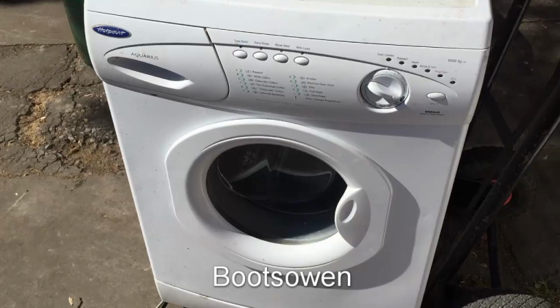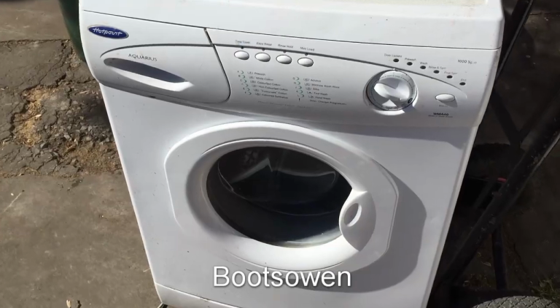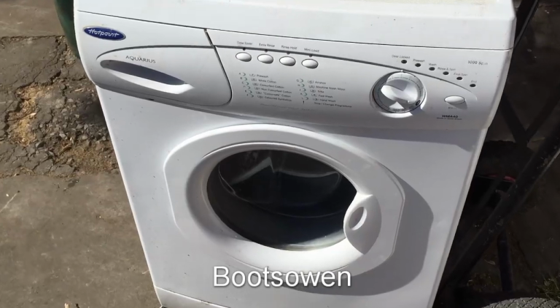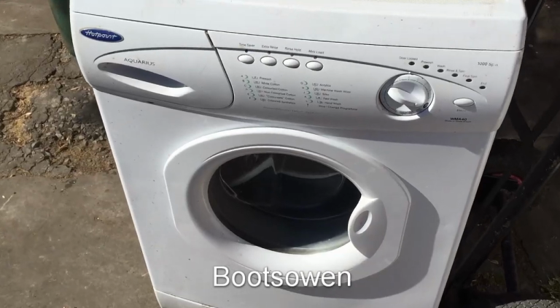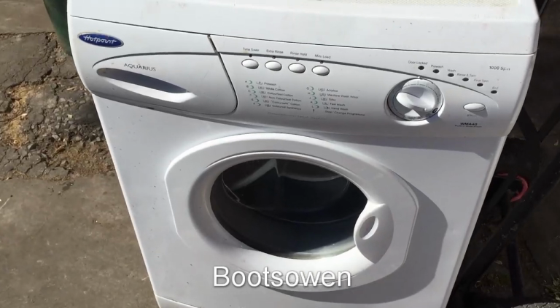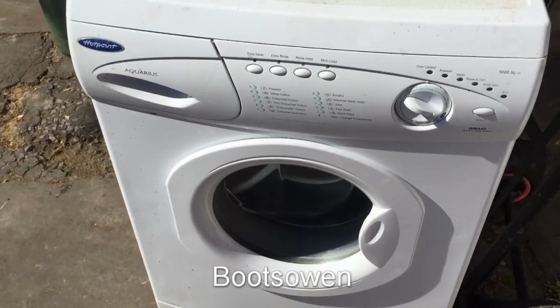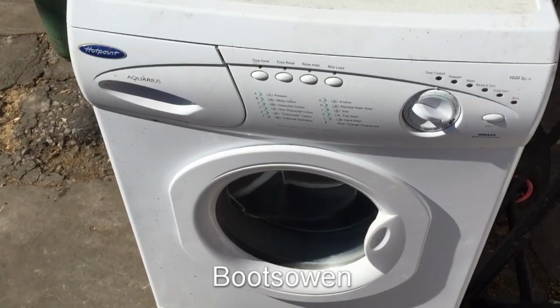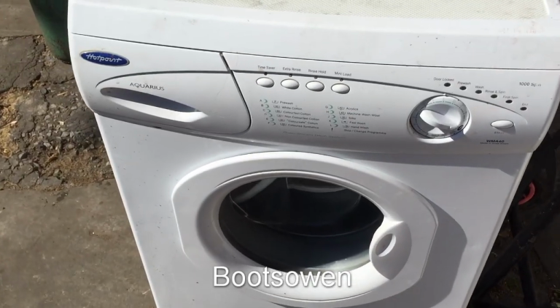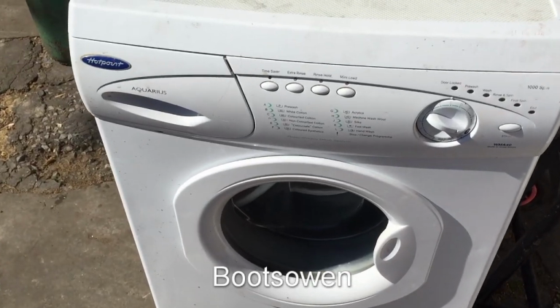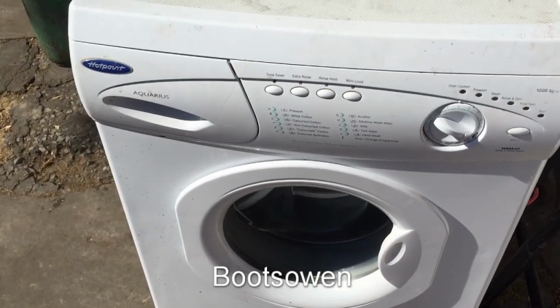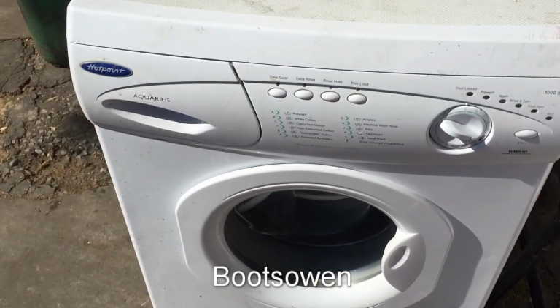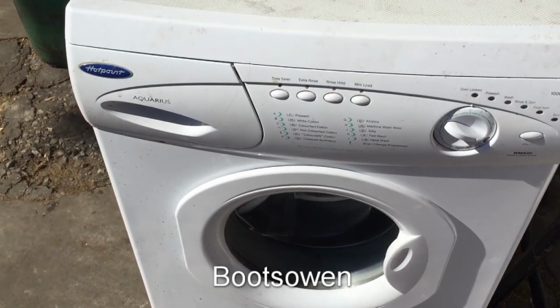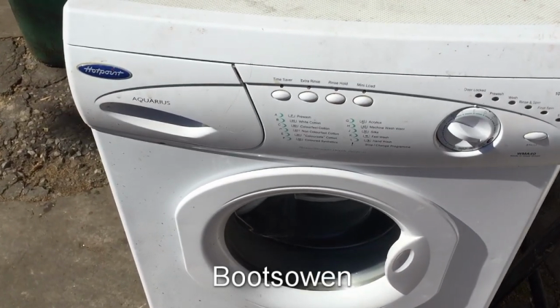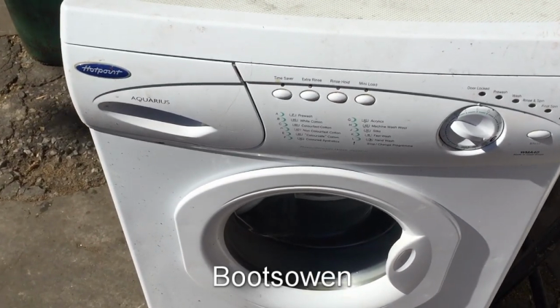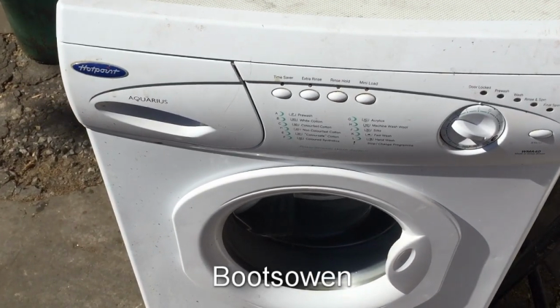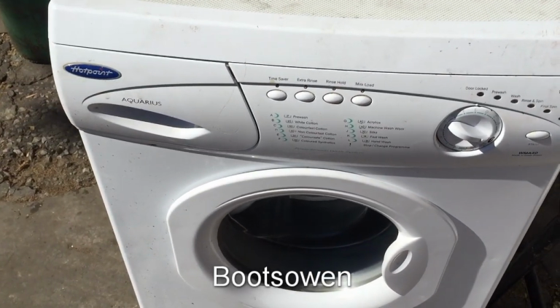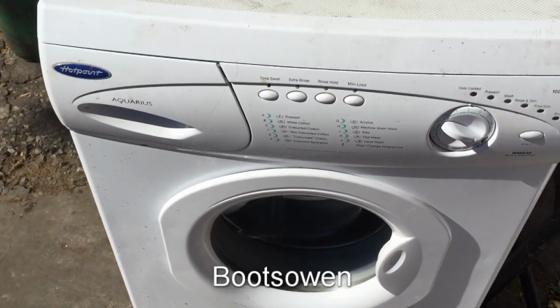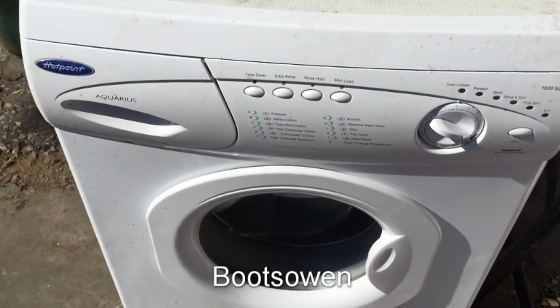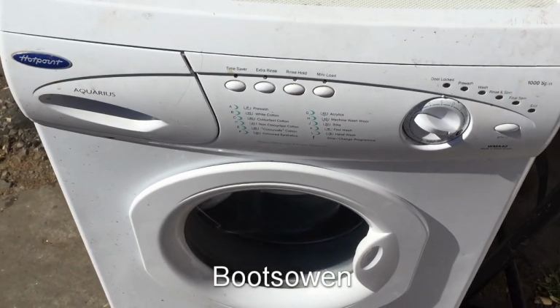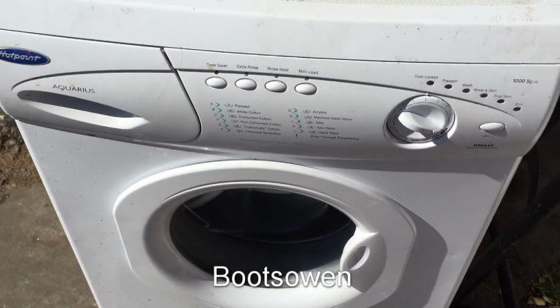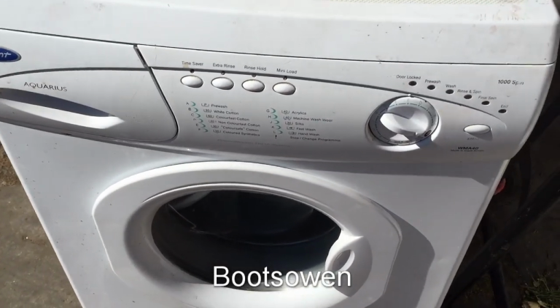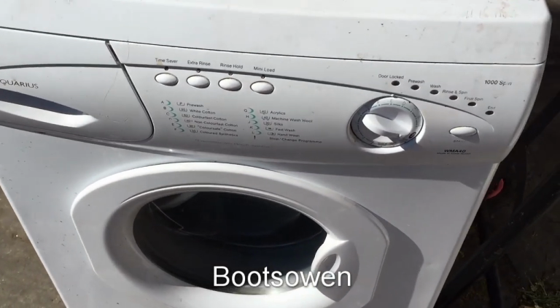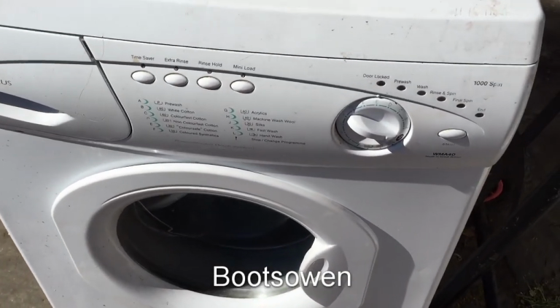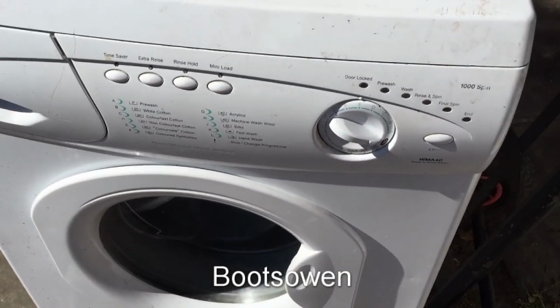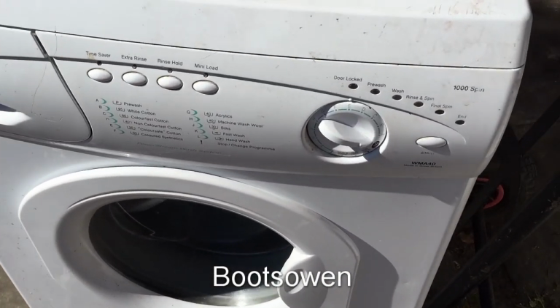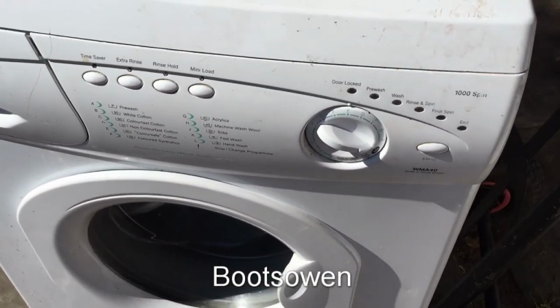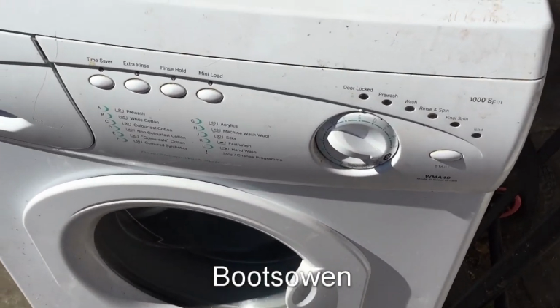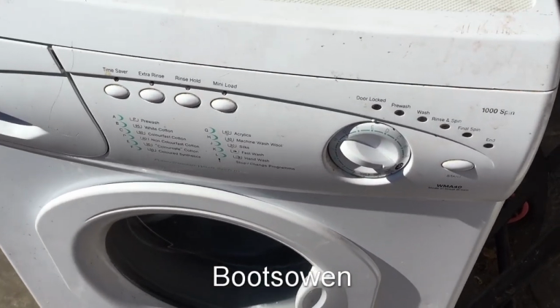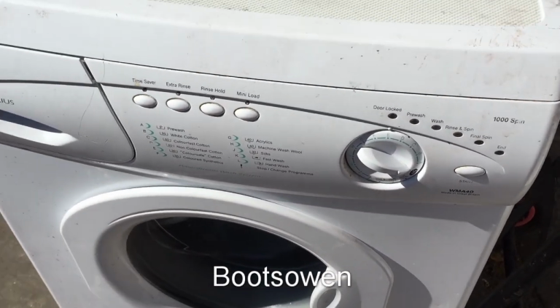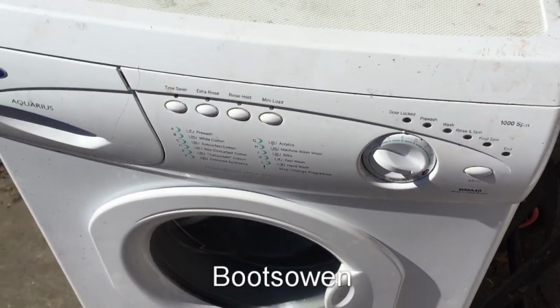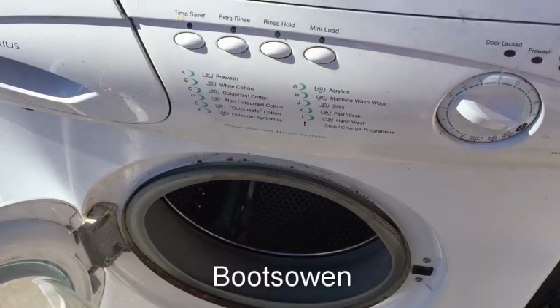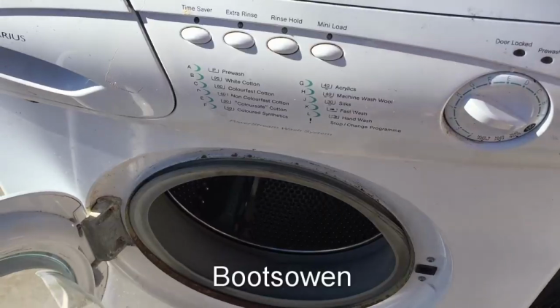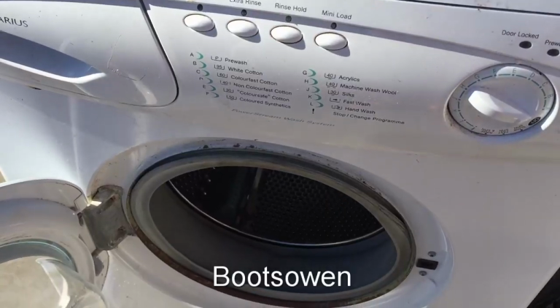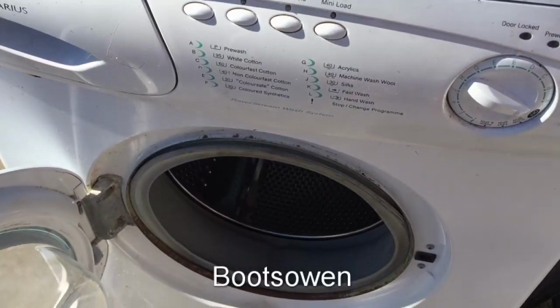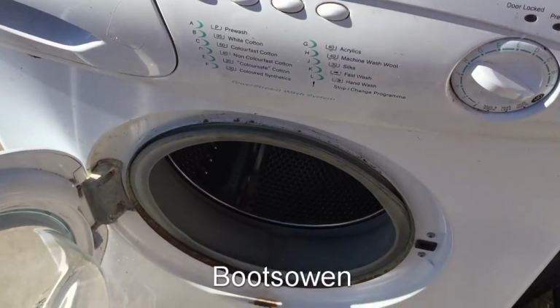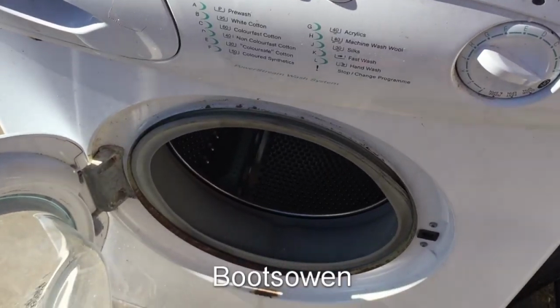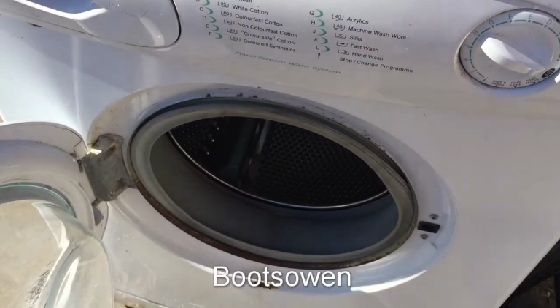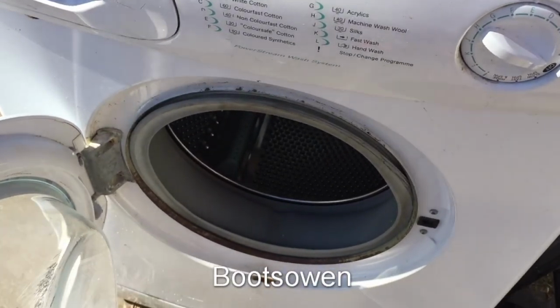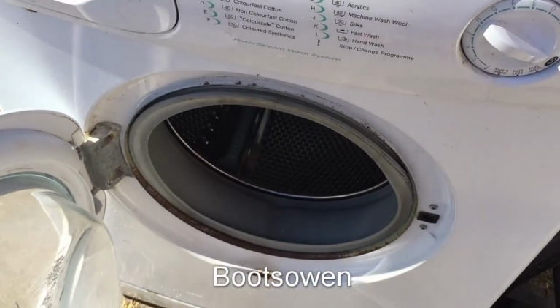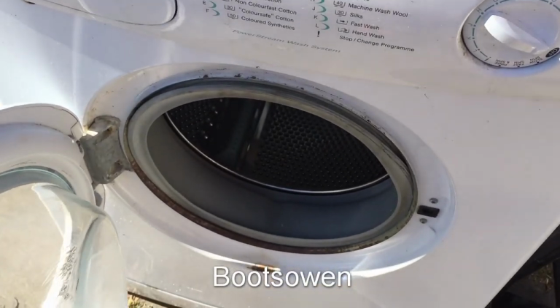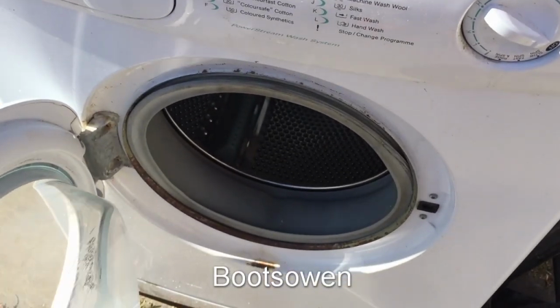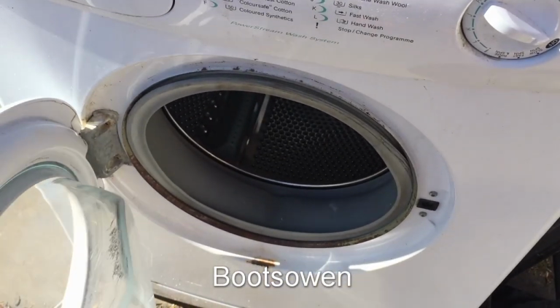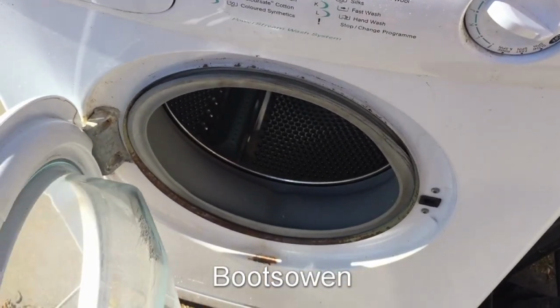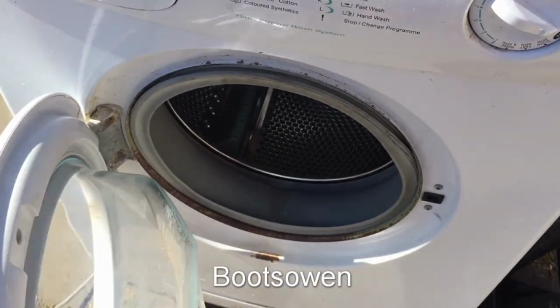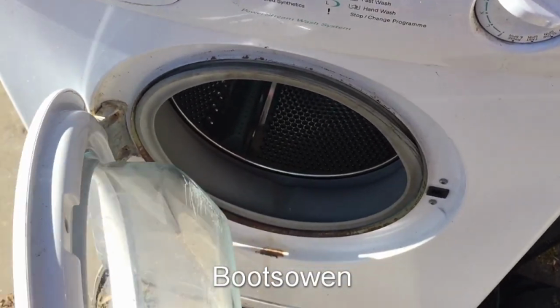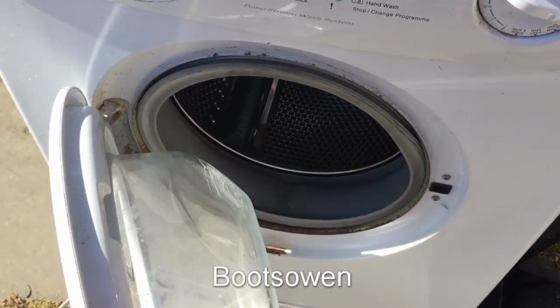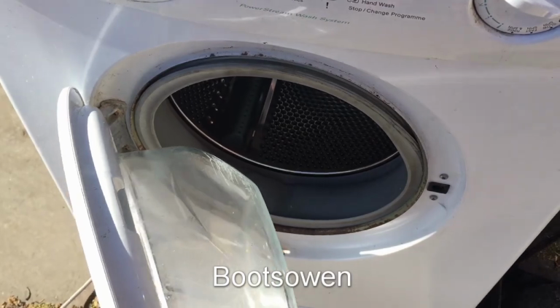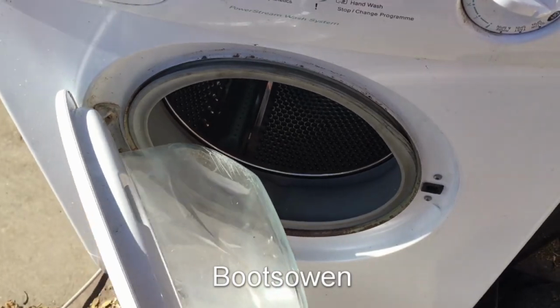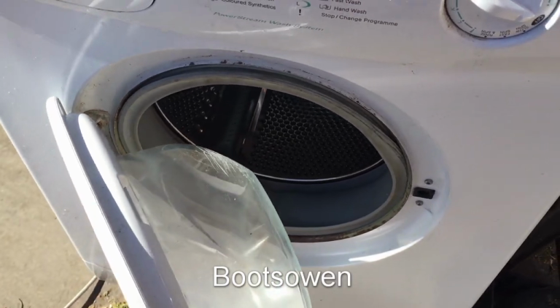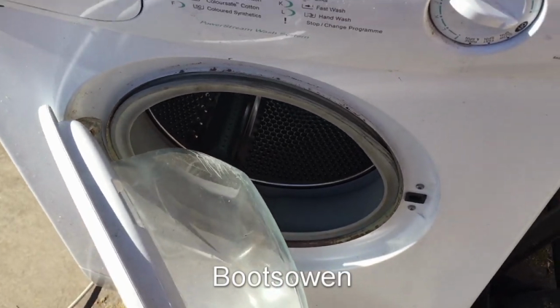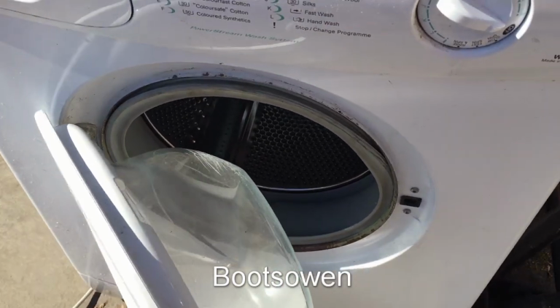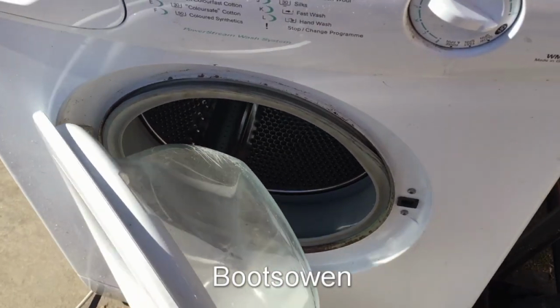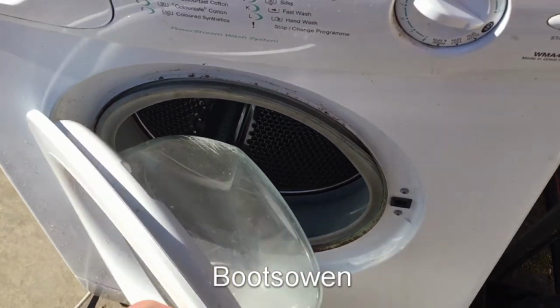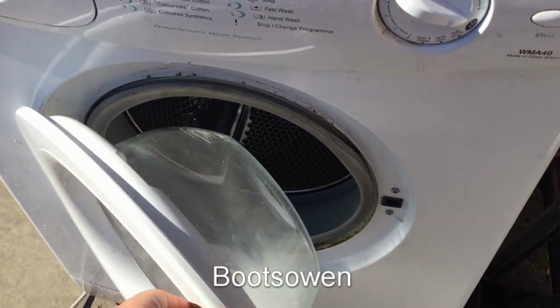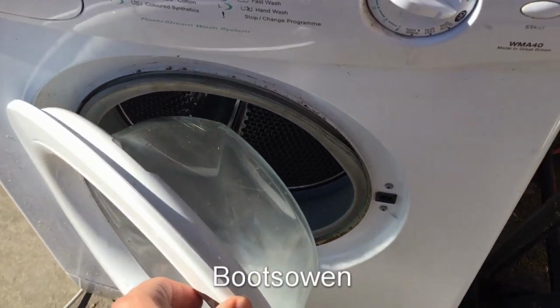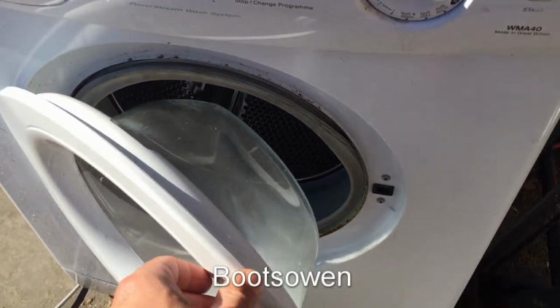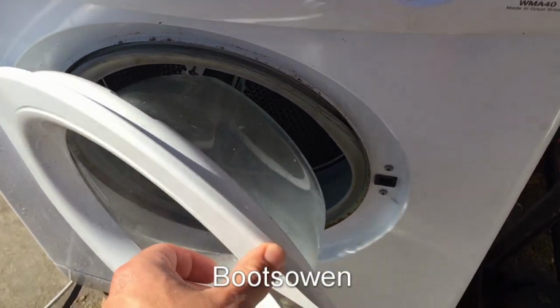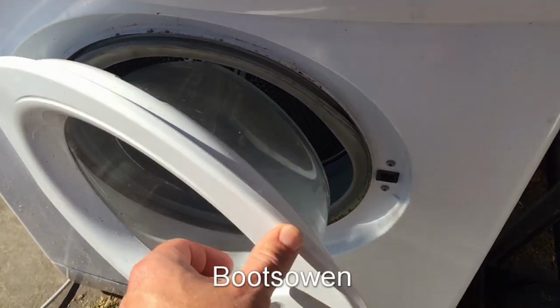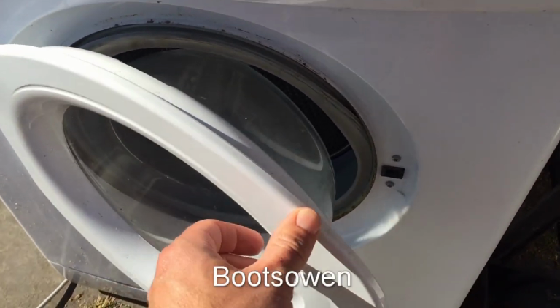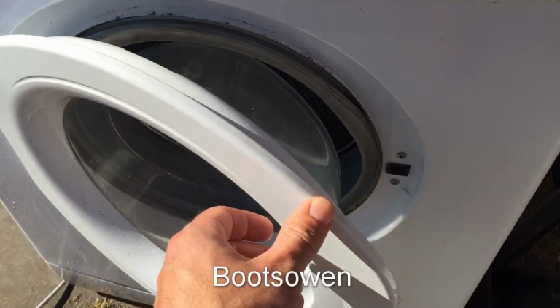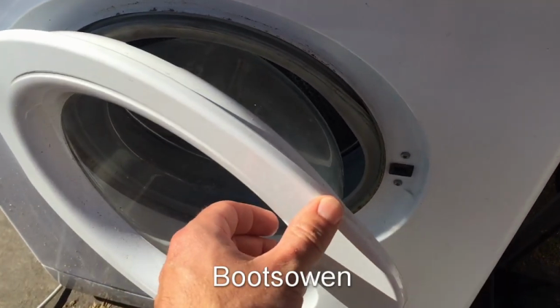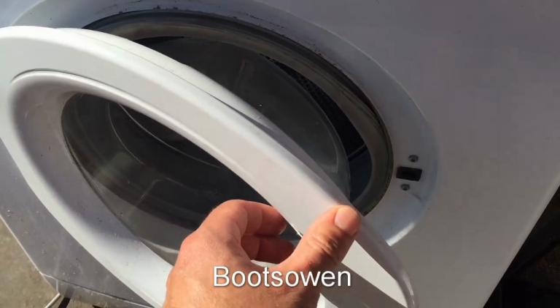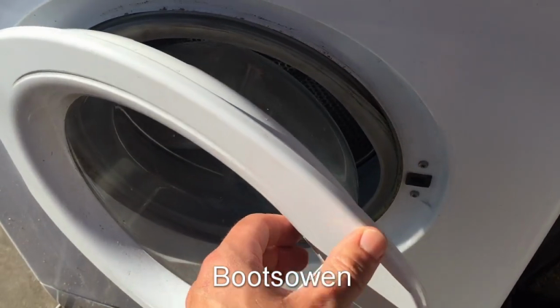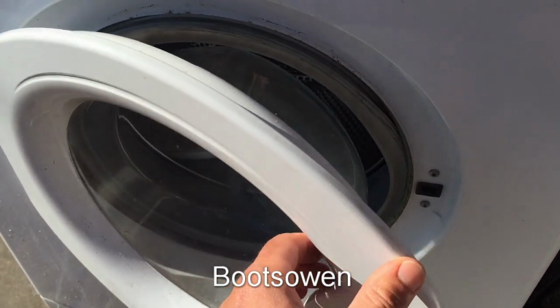Hey there, this is Boots Owen here. This is a Hotpoint Aquarius WMA40, one that I made a video on before. I found it on the street about a week ago.